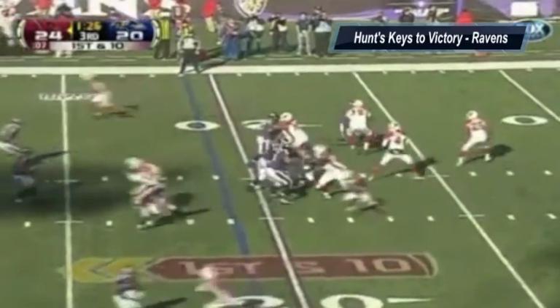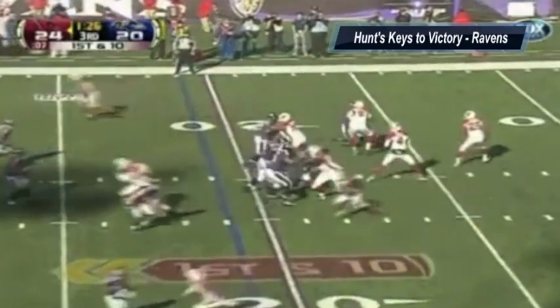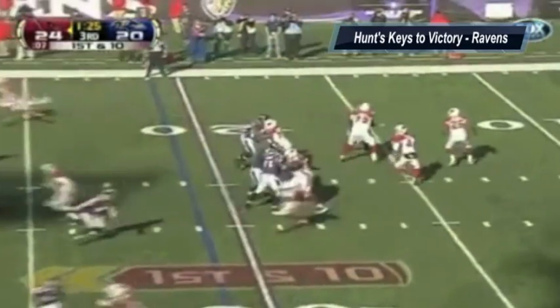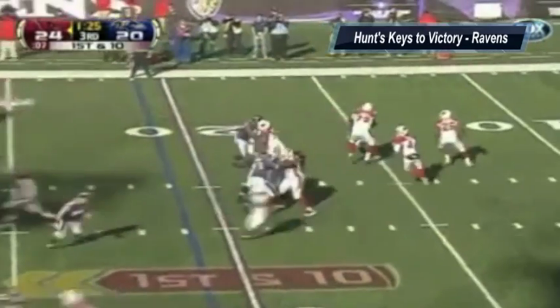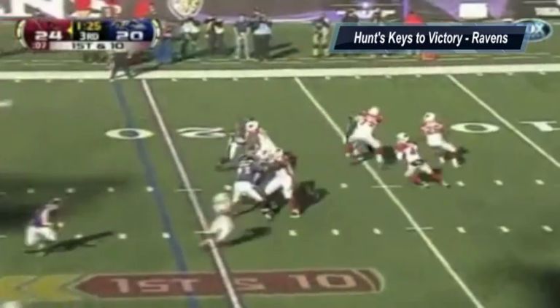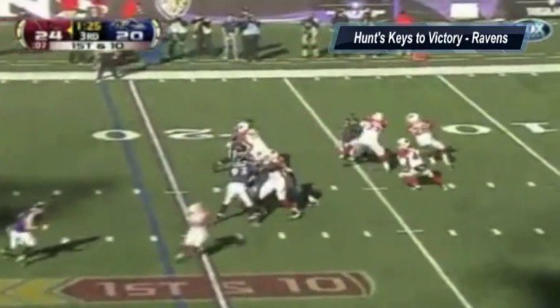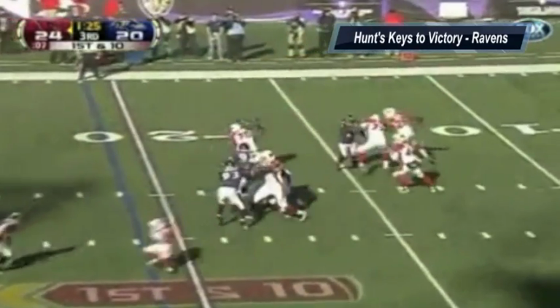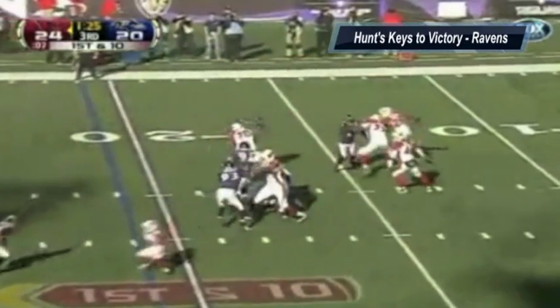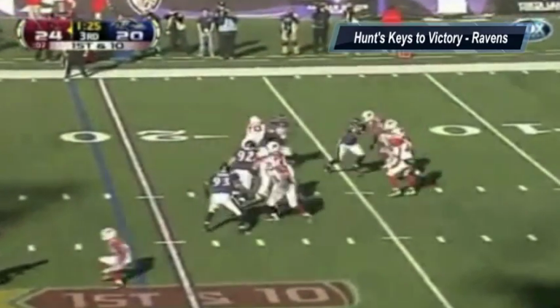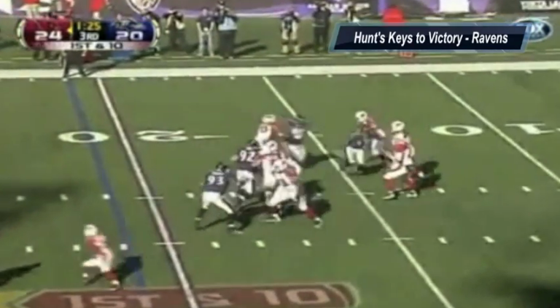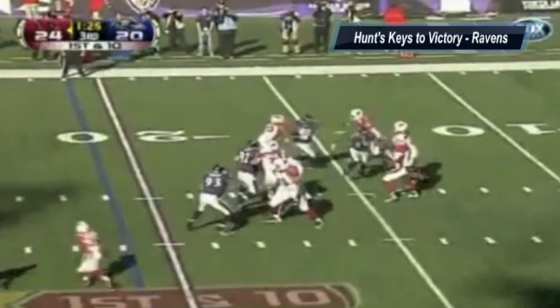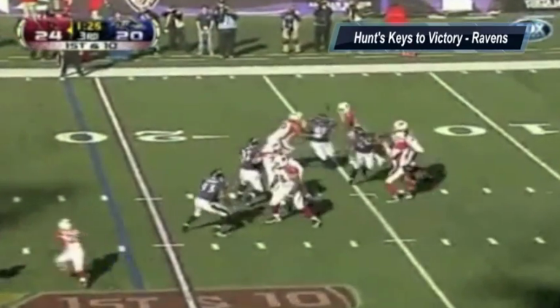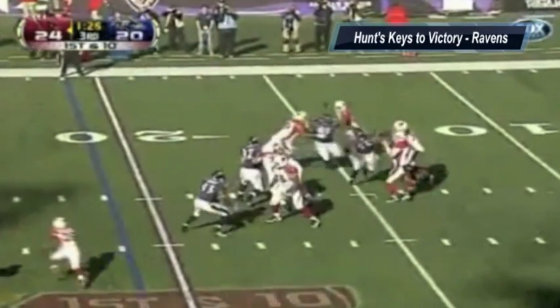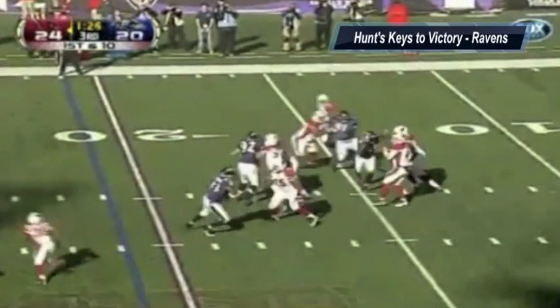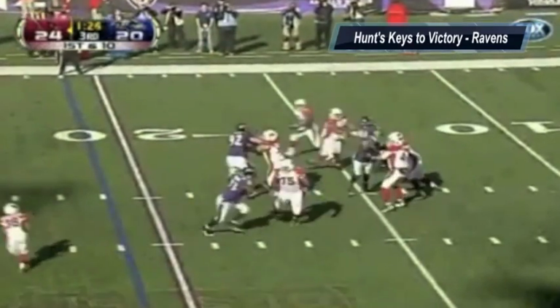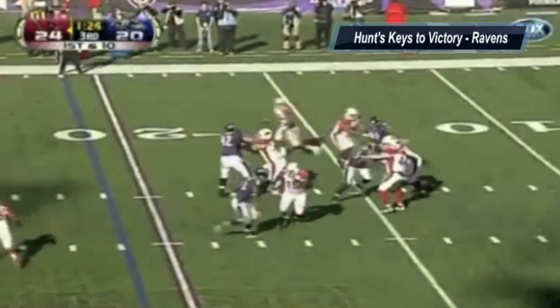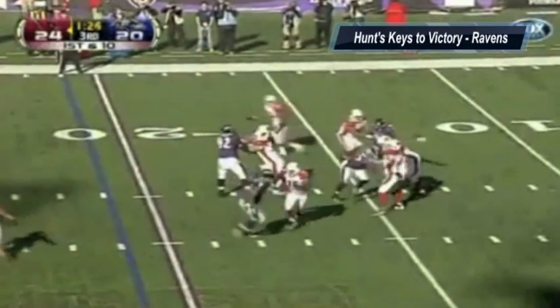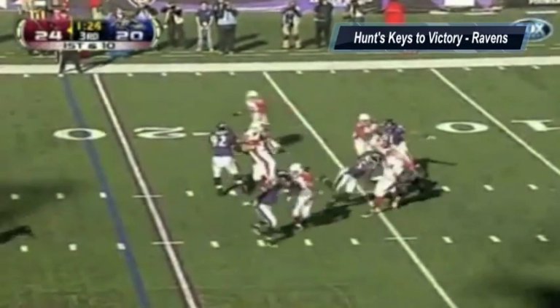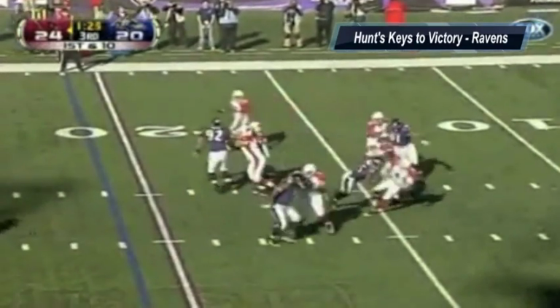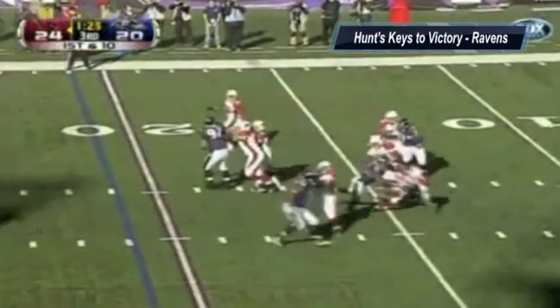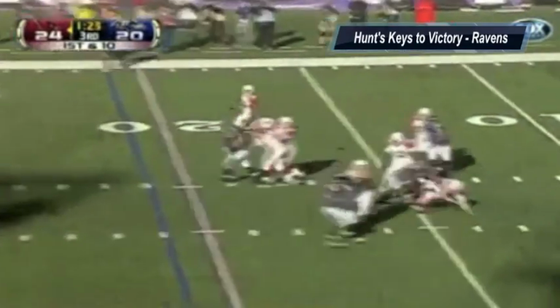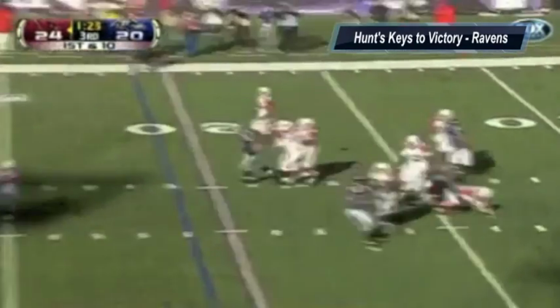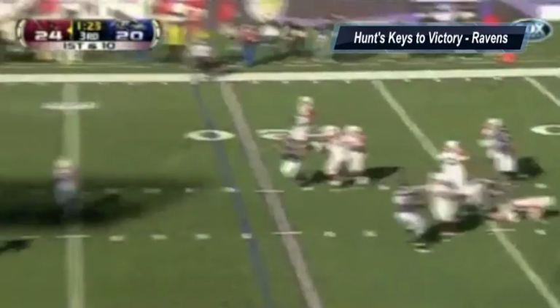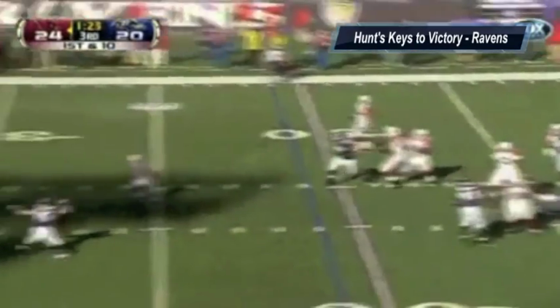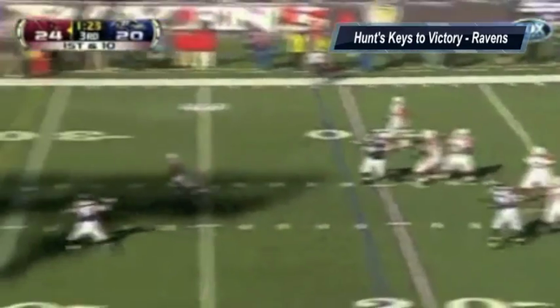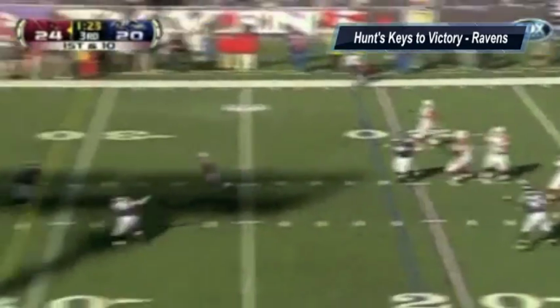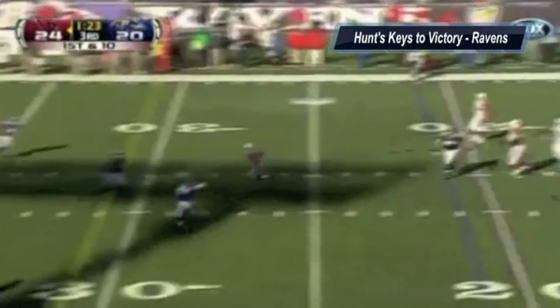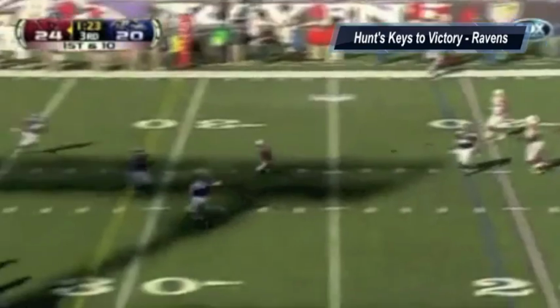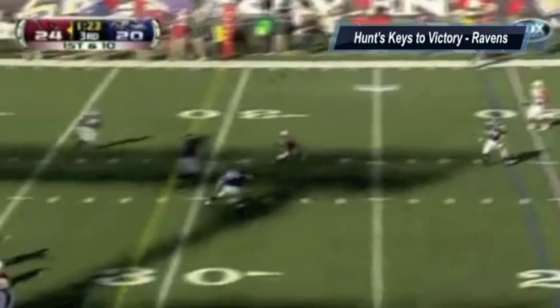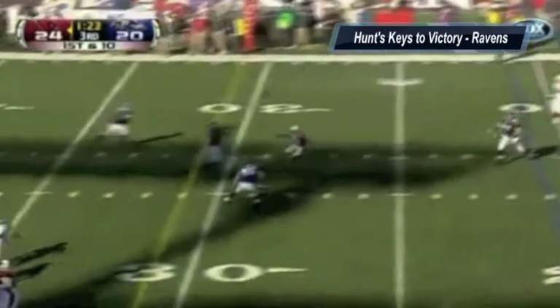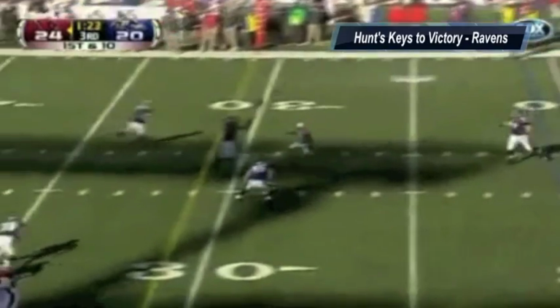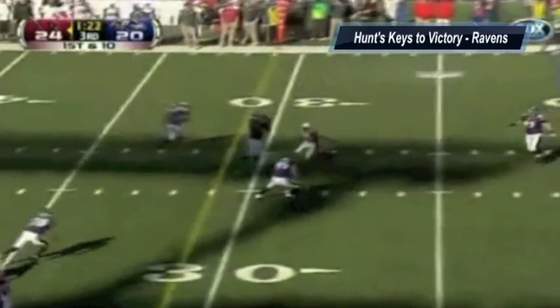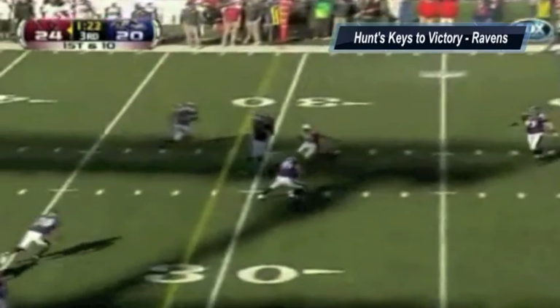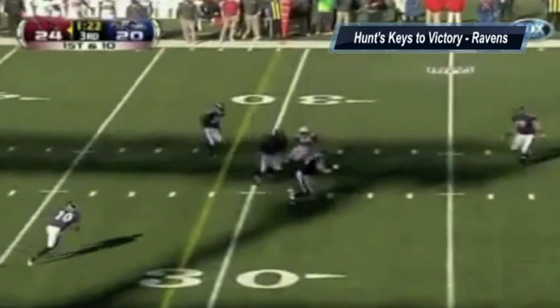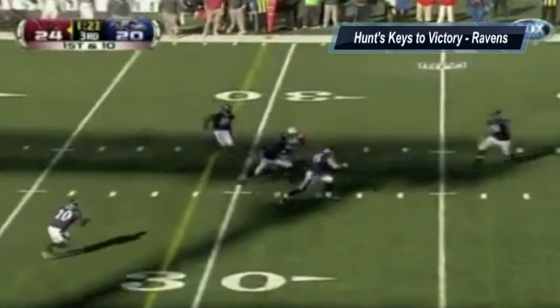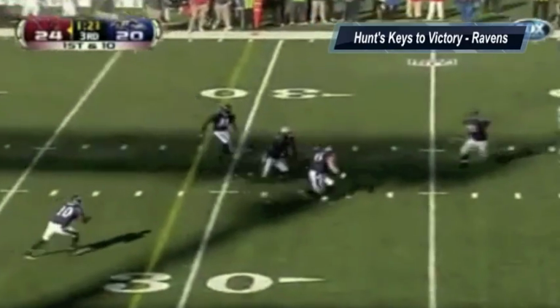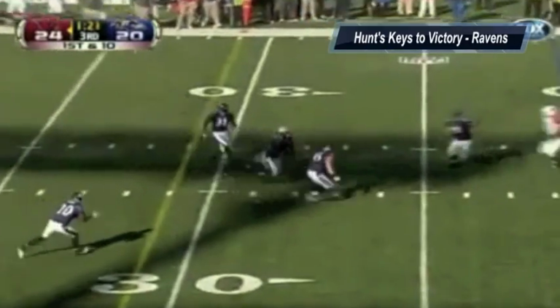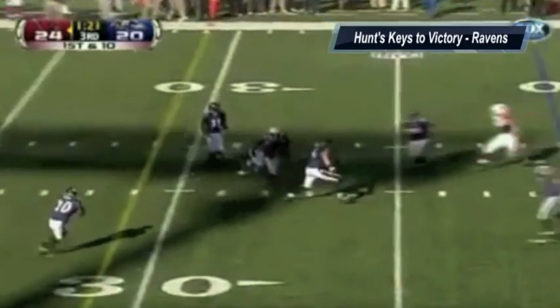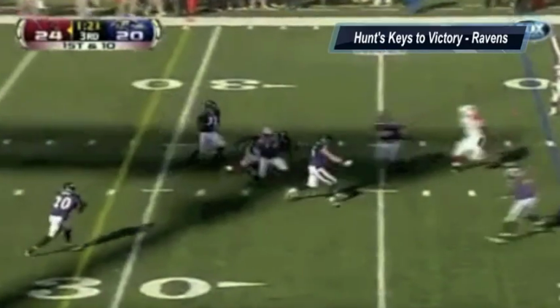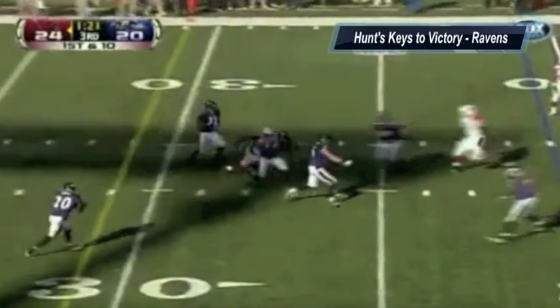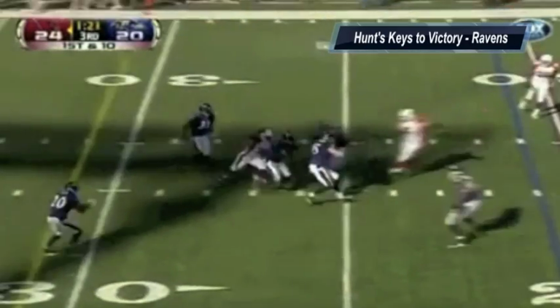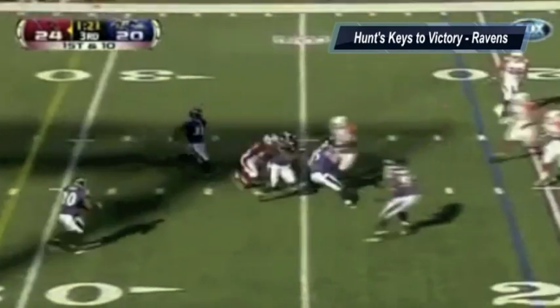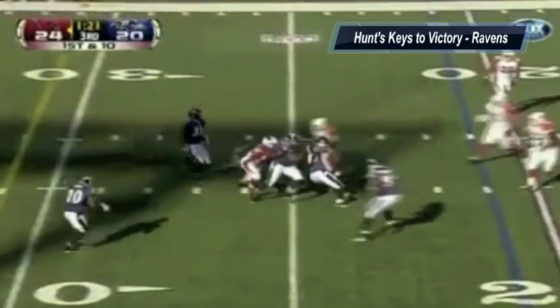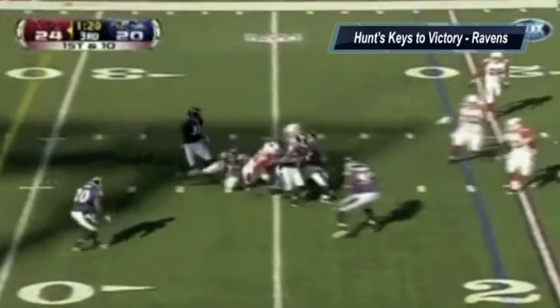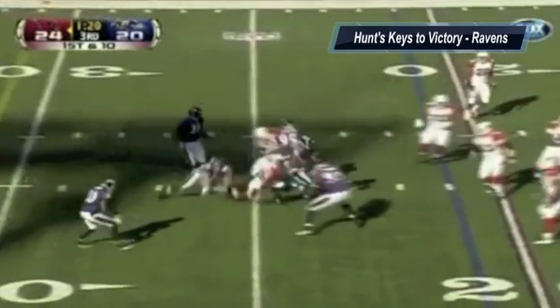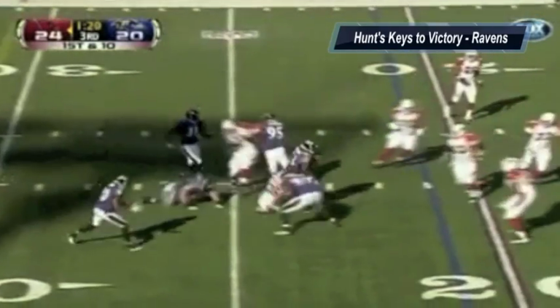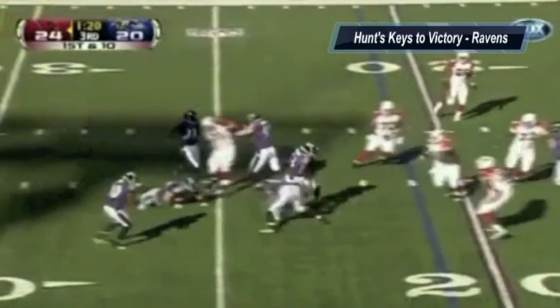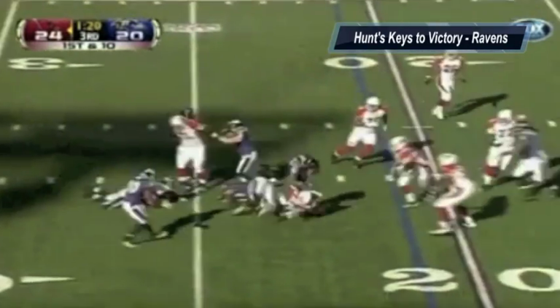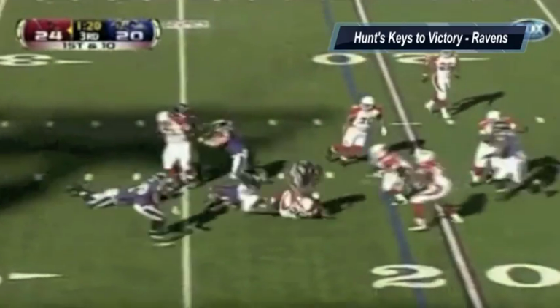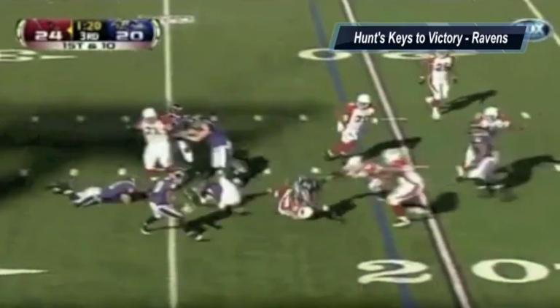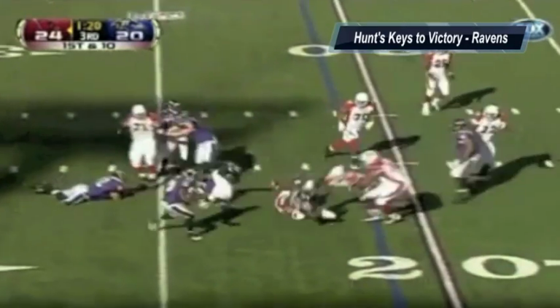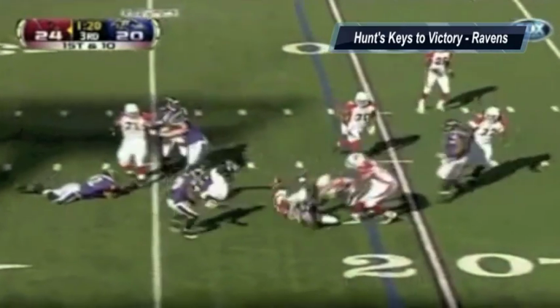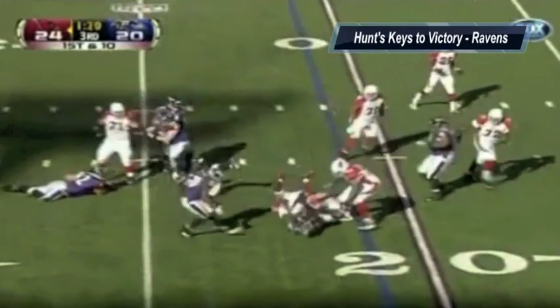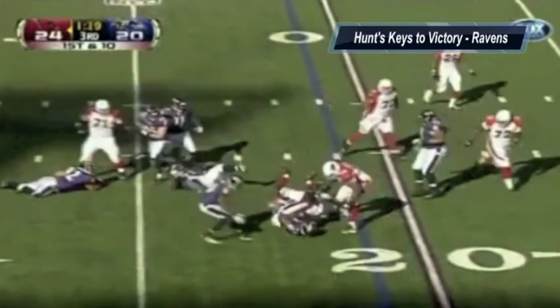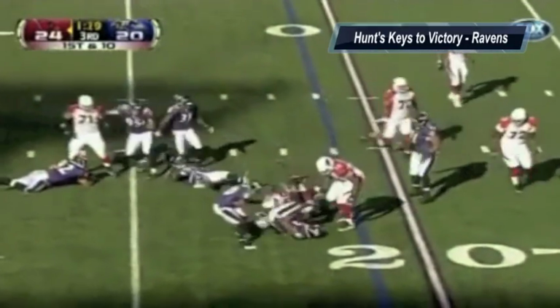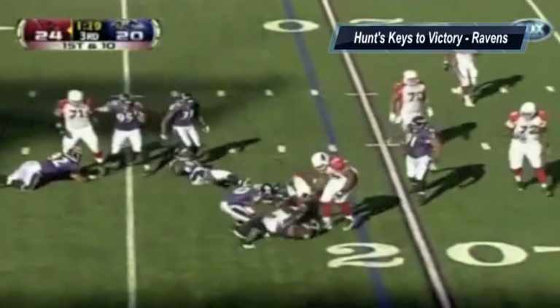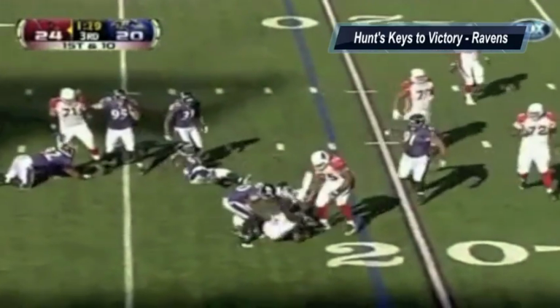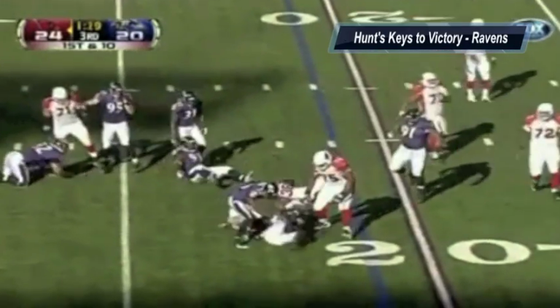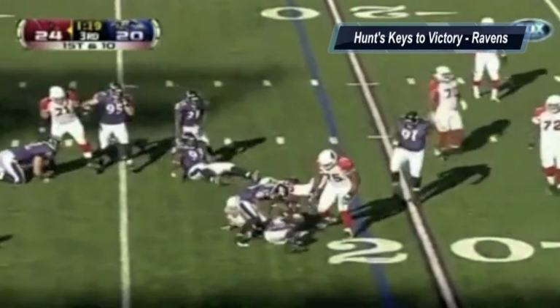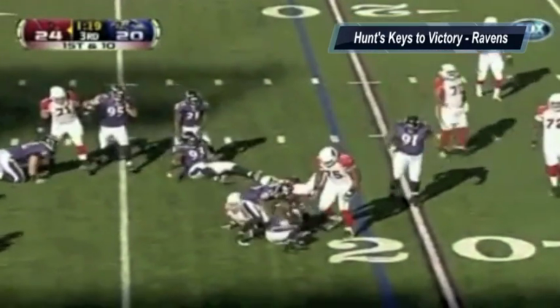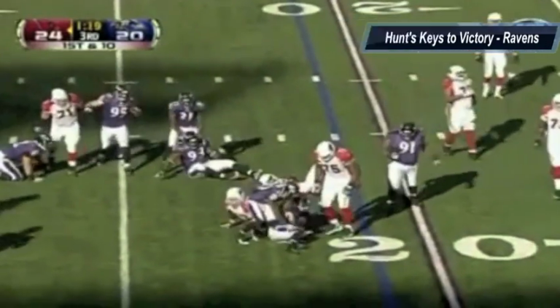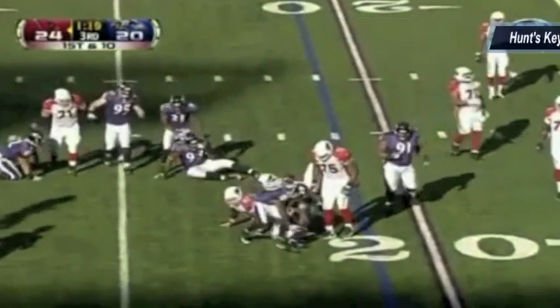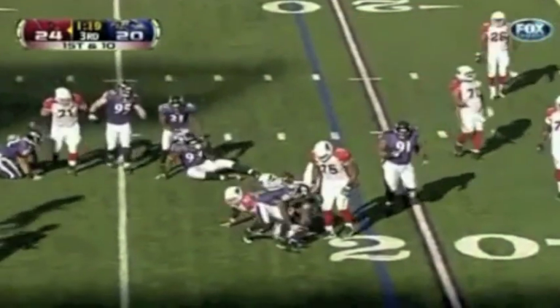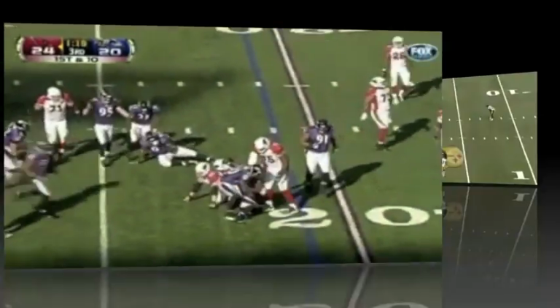The Steelers don't run the football like they should. So I would play the run on the way to the quarterback when defending Pittsburgh, and that should give the Ravens a huge advantage.